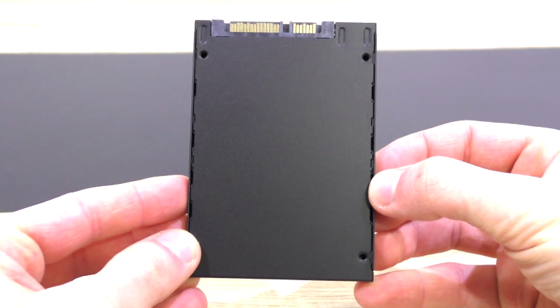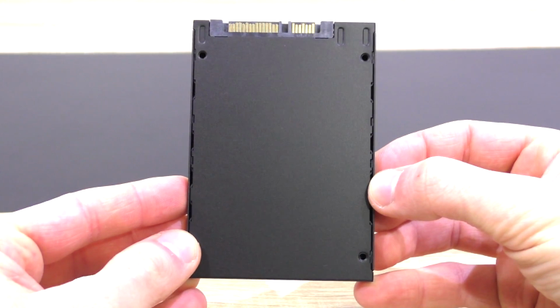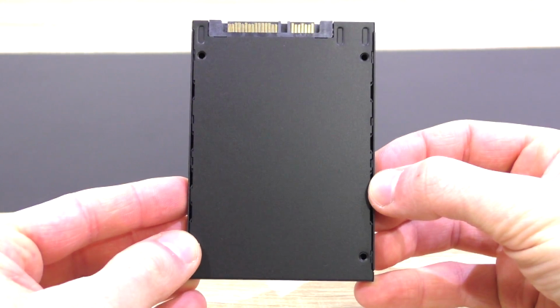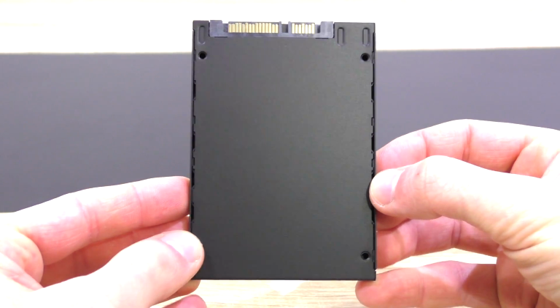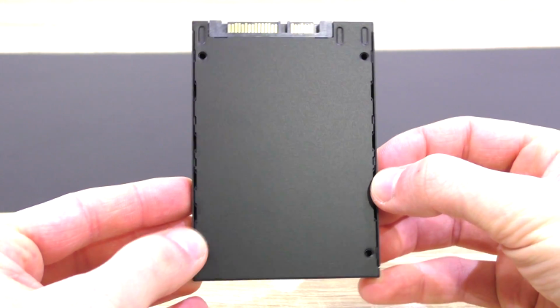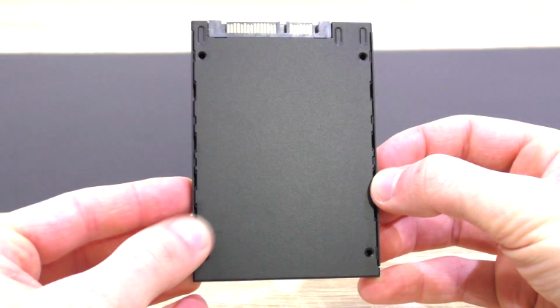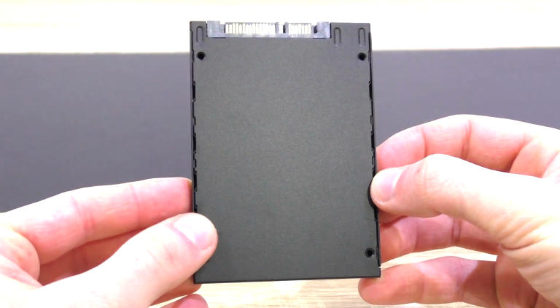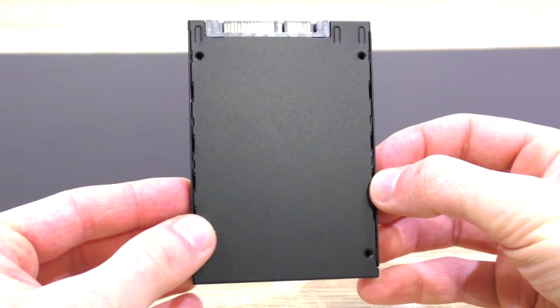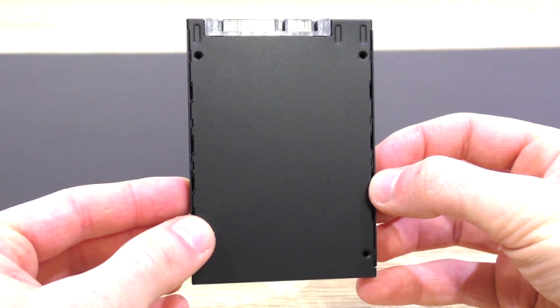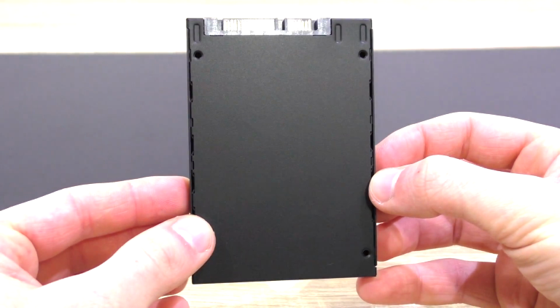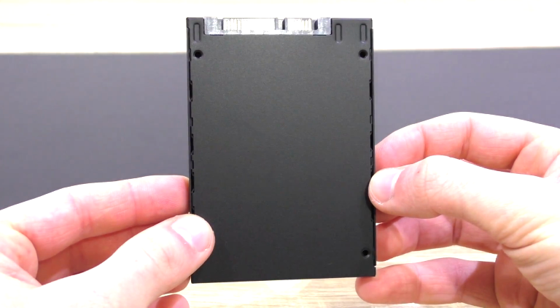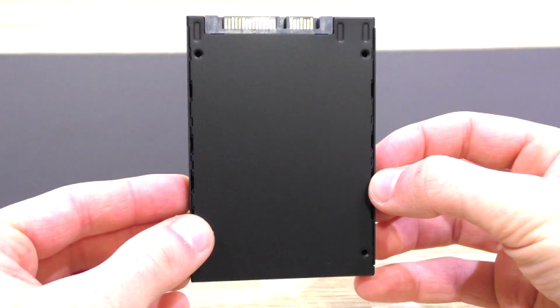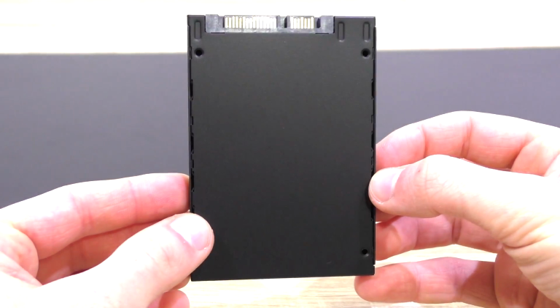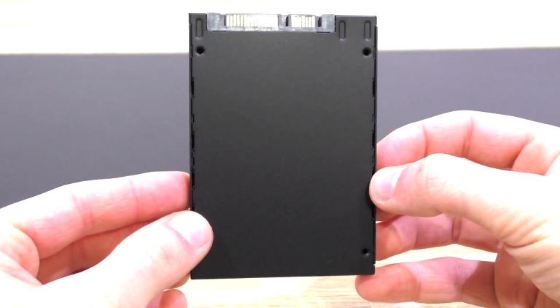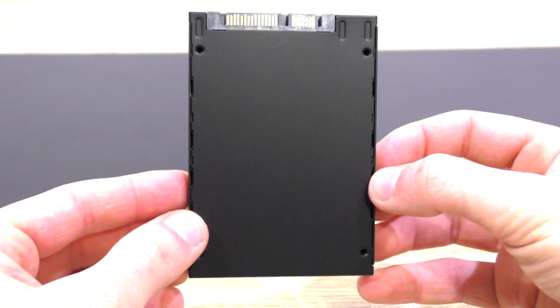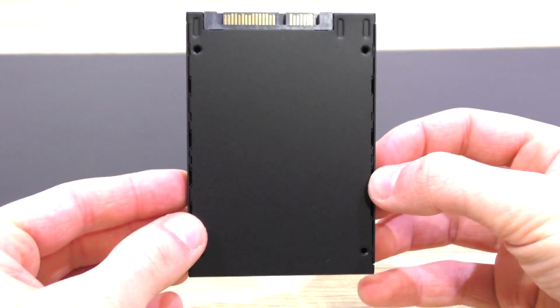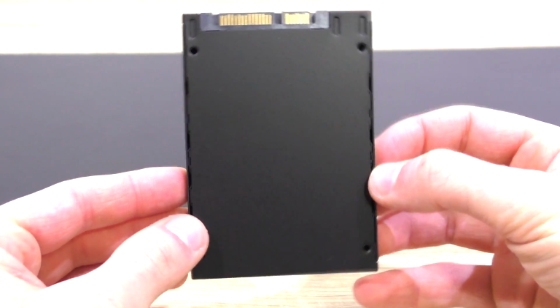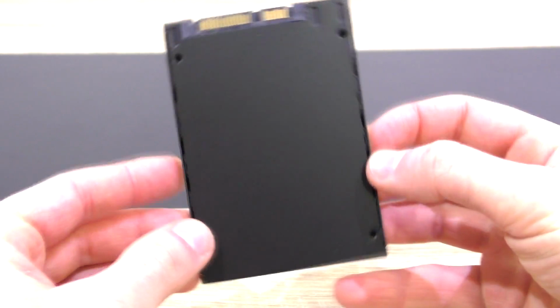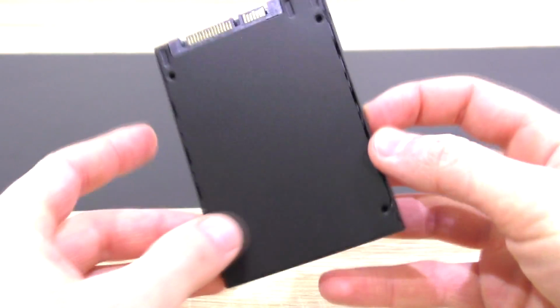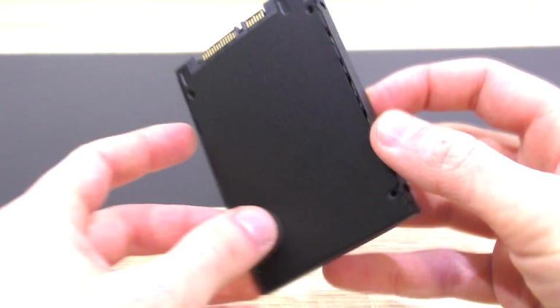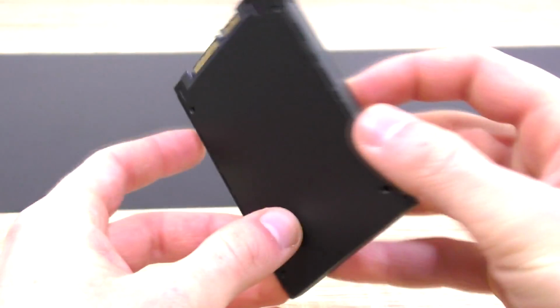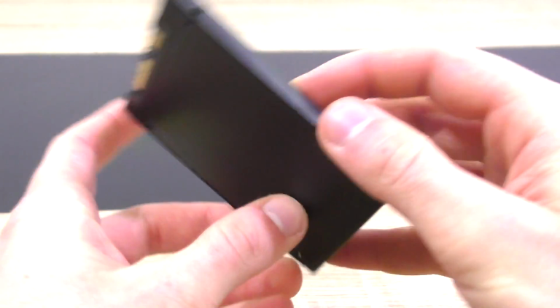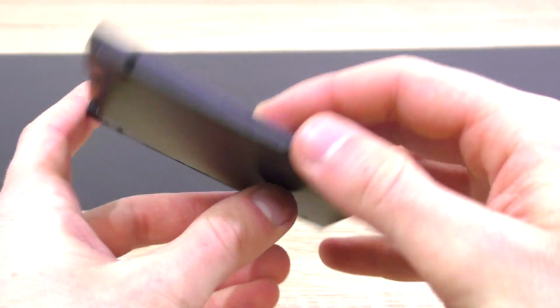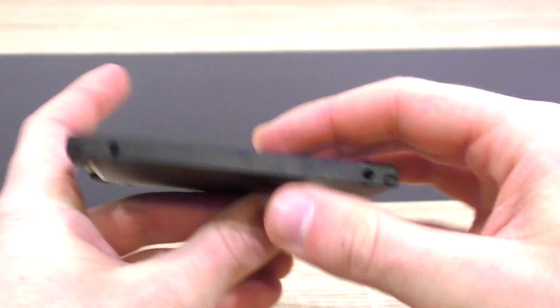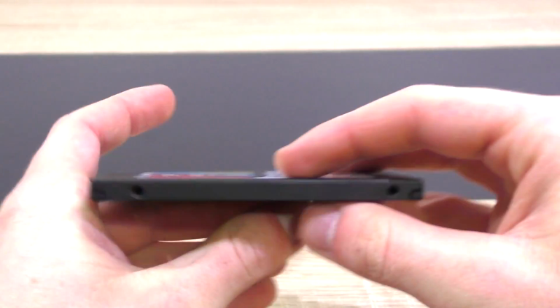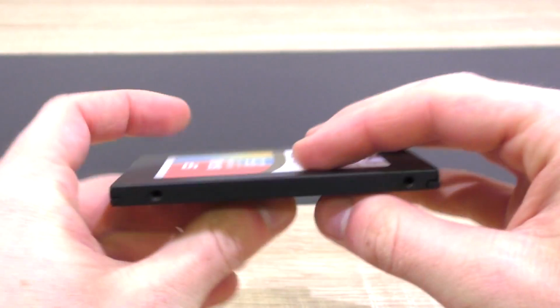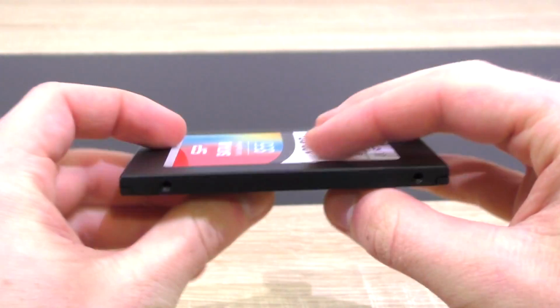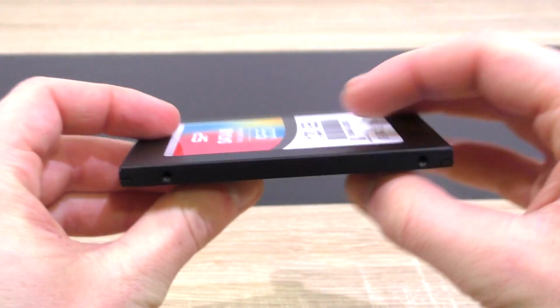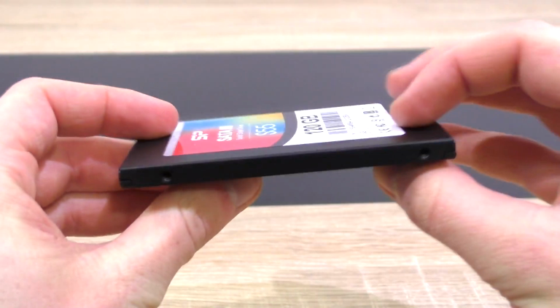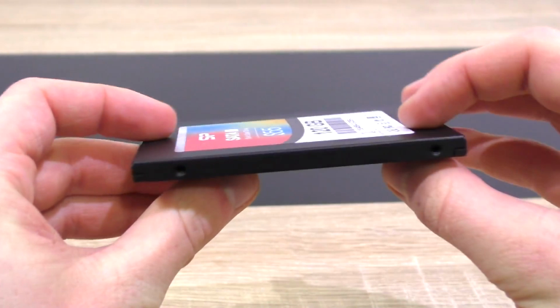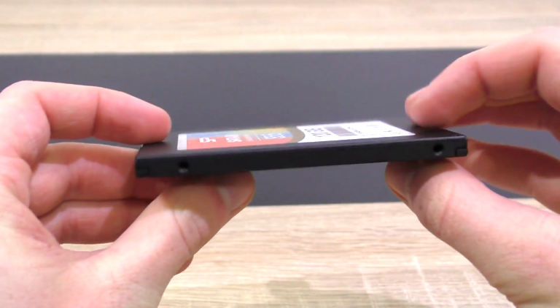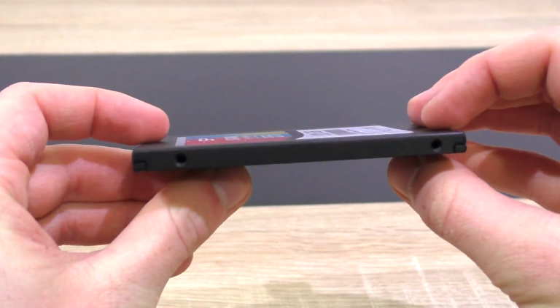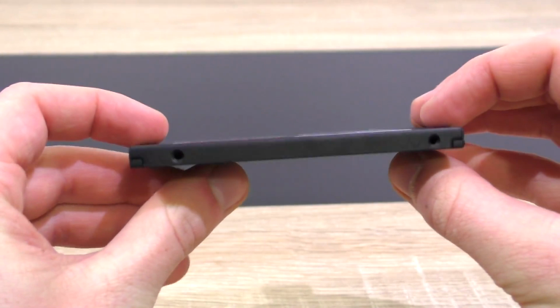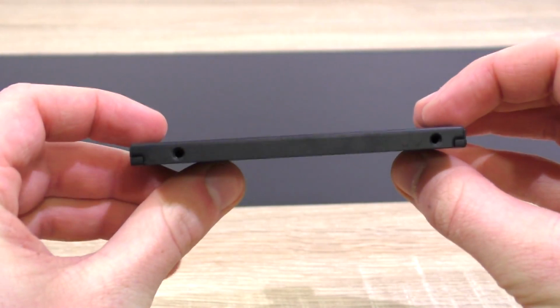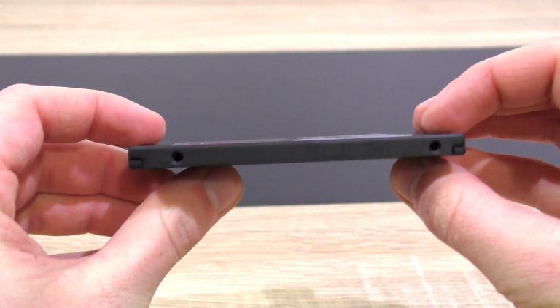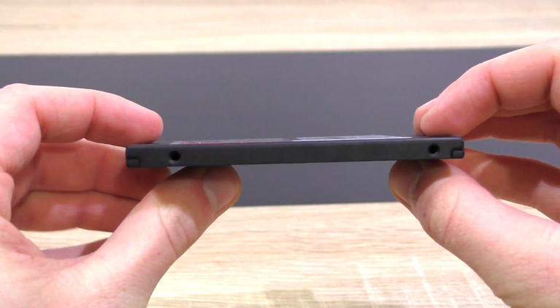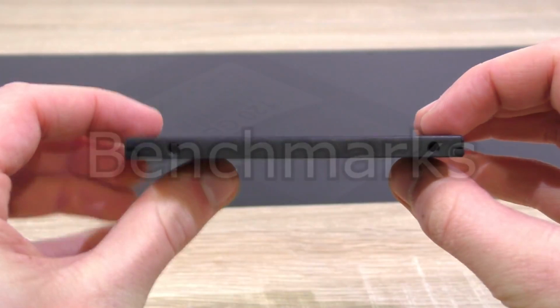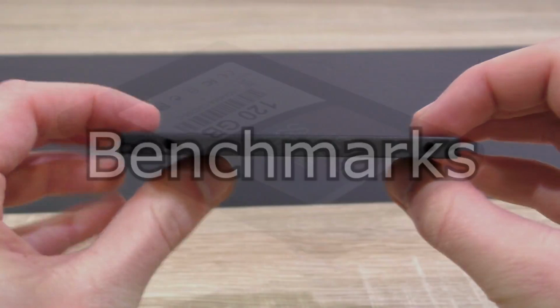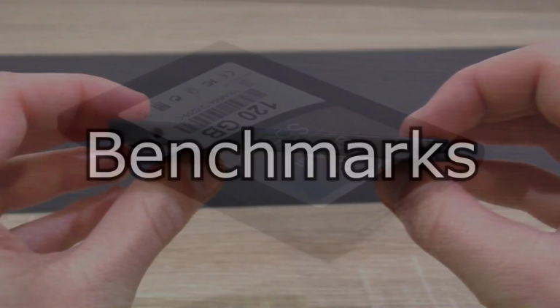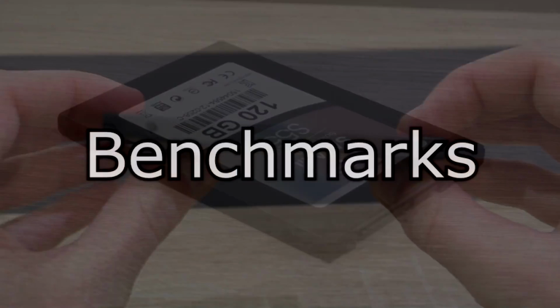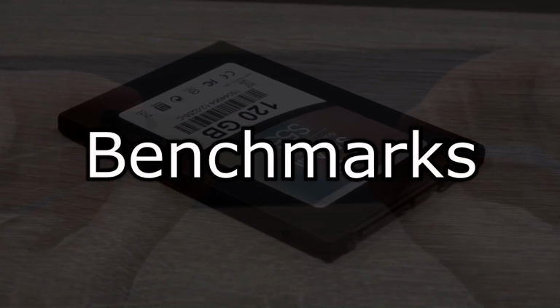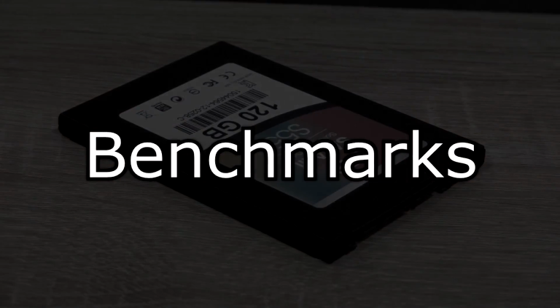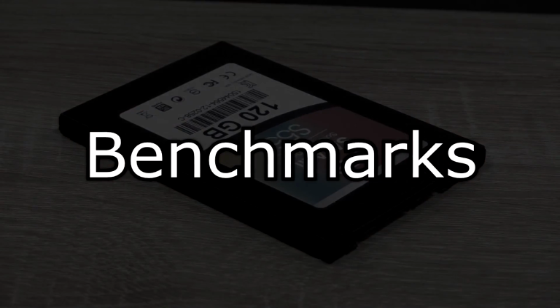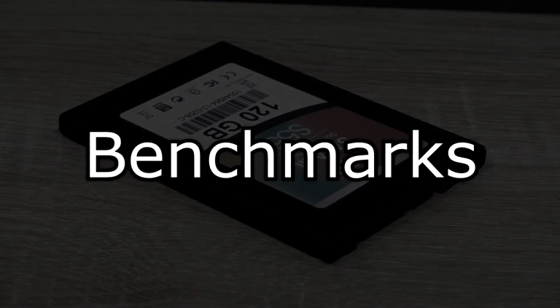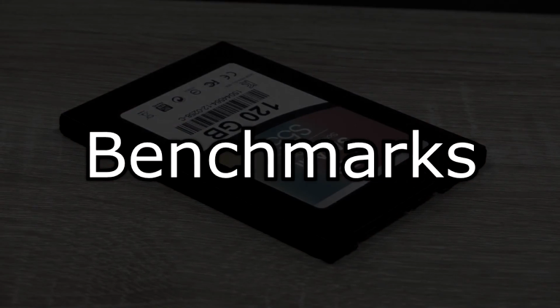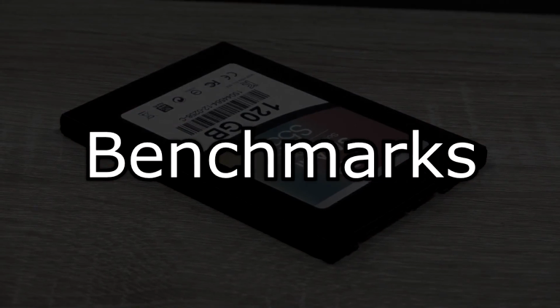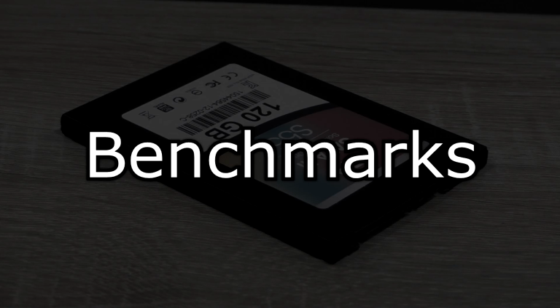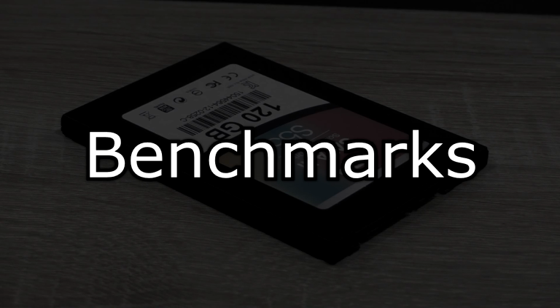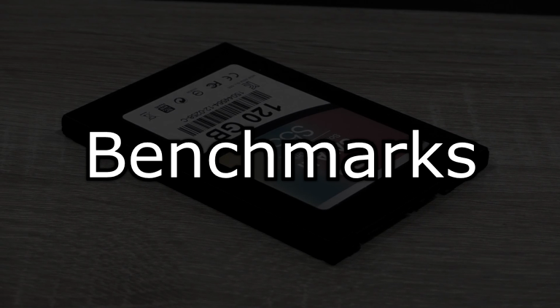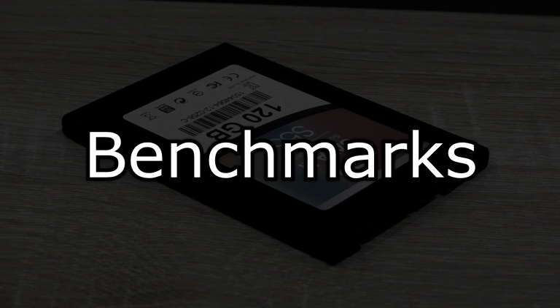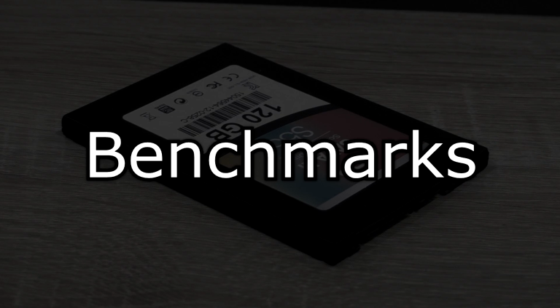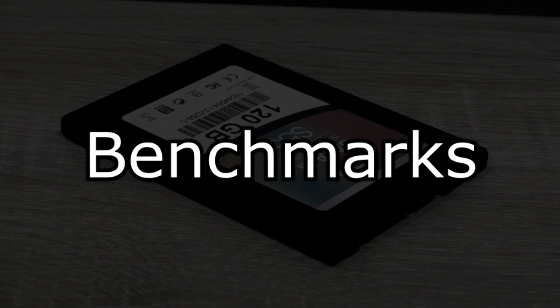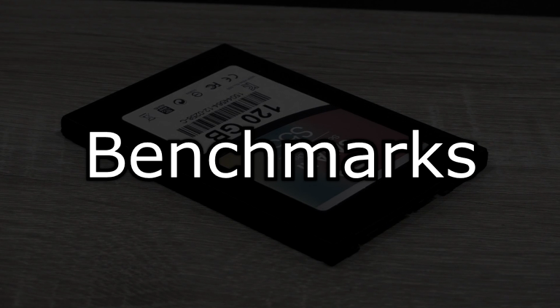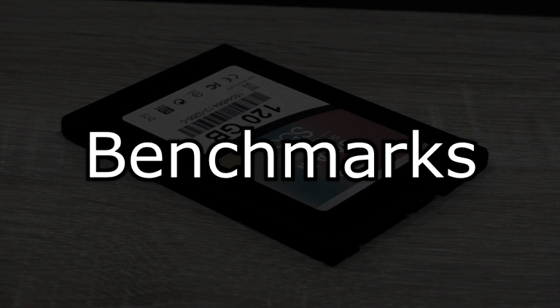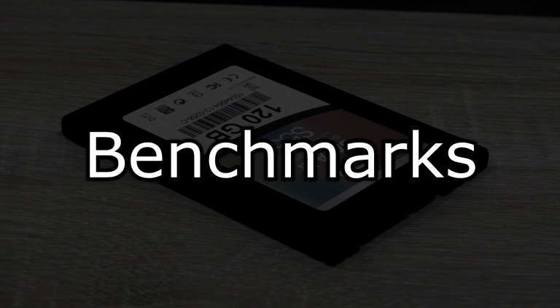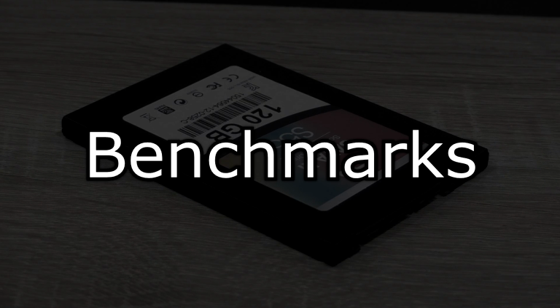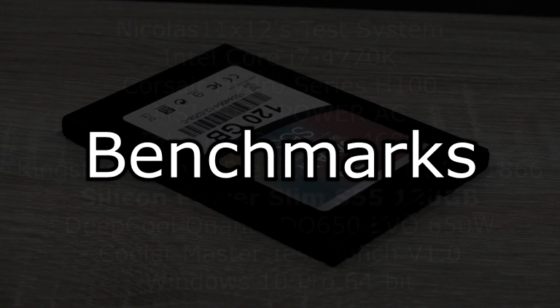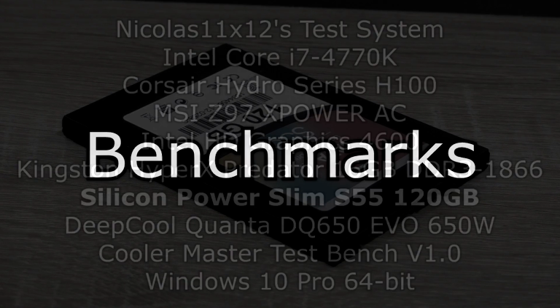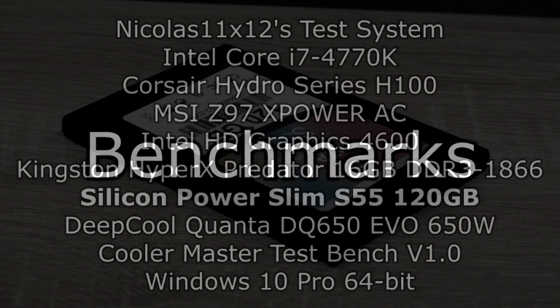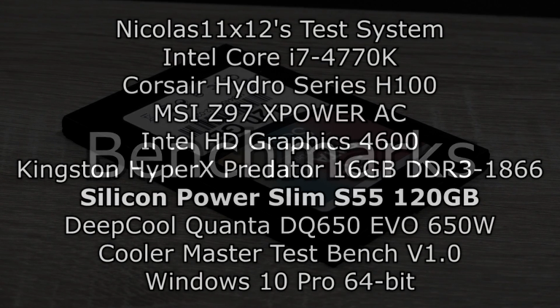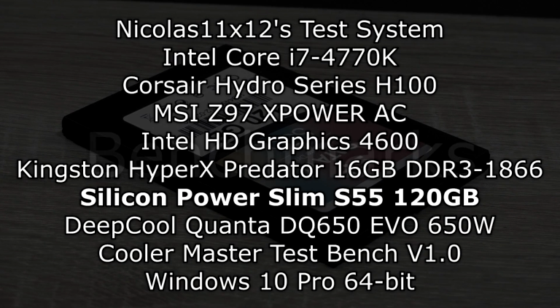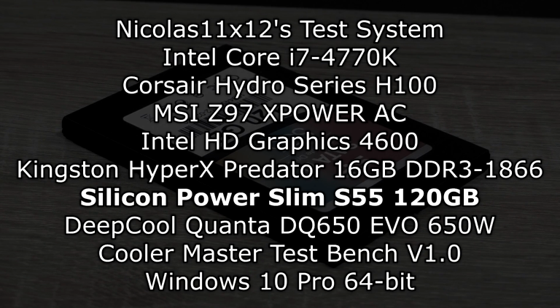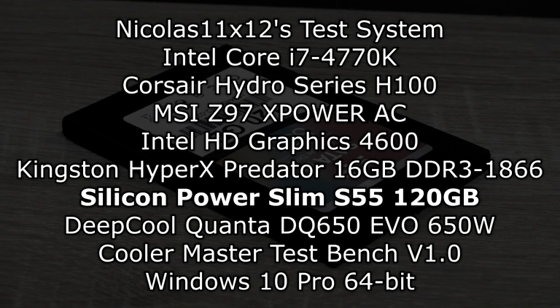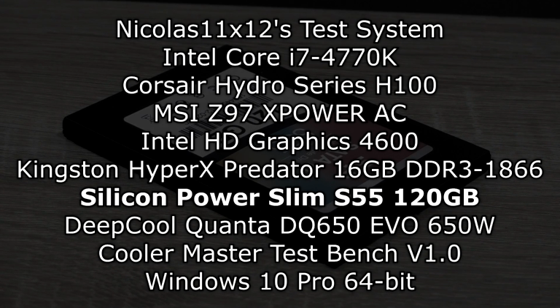Let's put this SSD to the test and see how well it performs. I'll also demonstrate a cold Windows 10 boot.